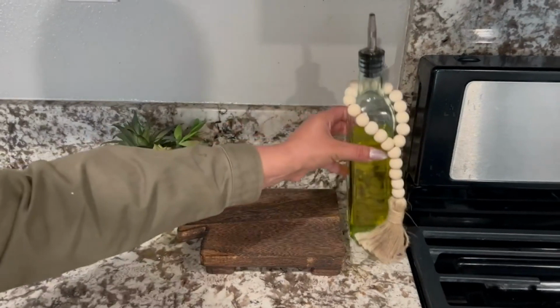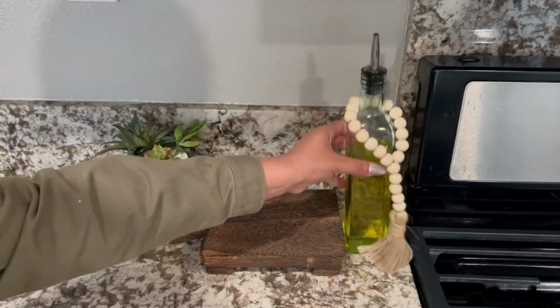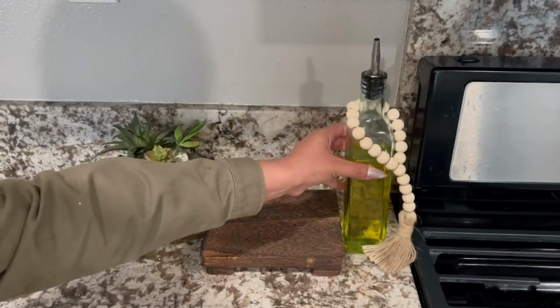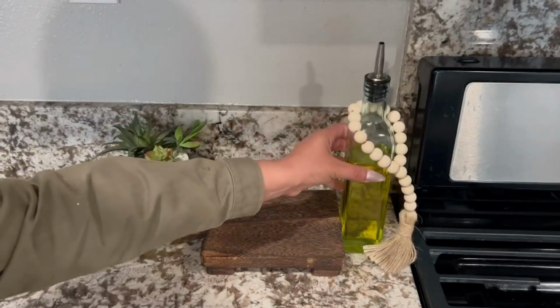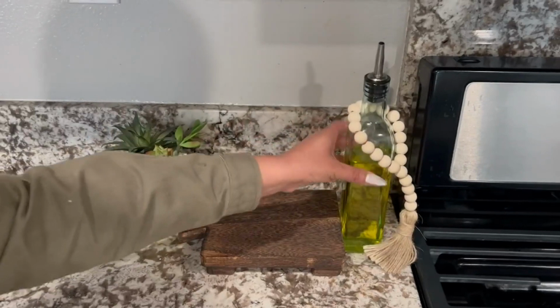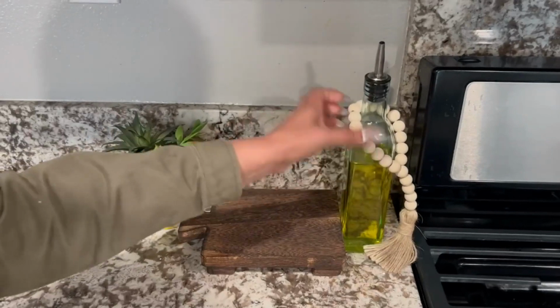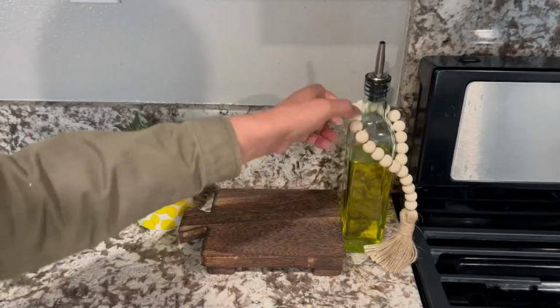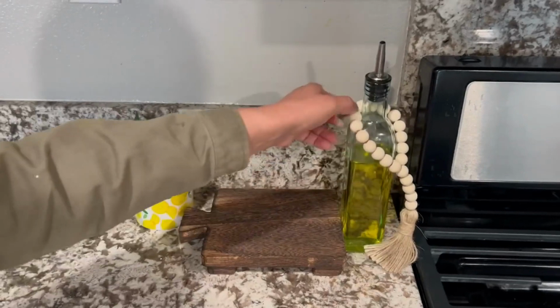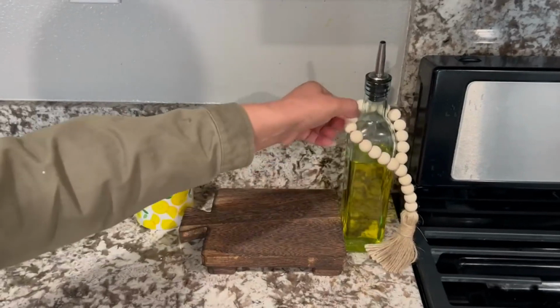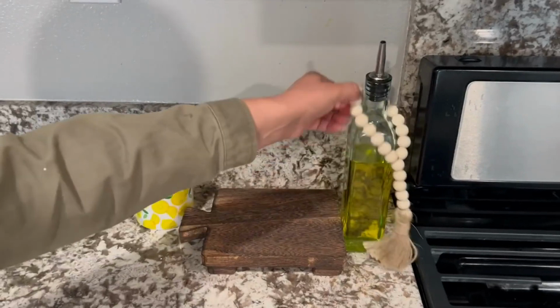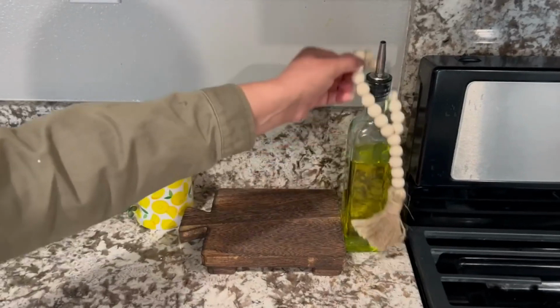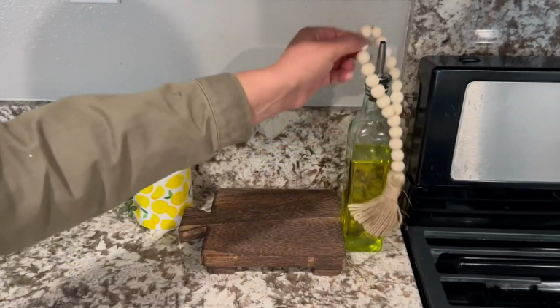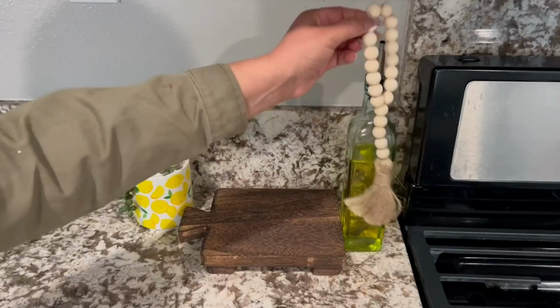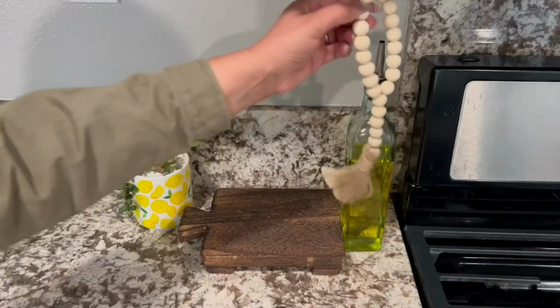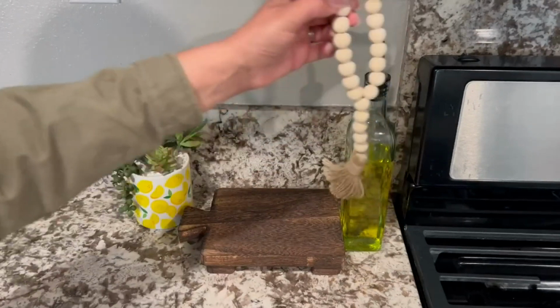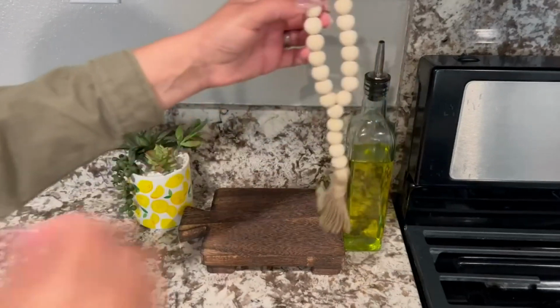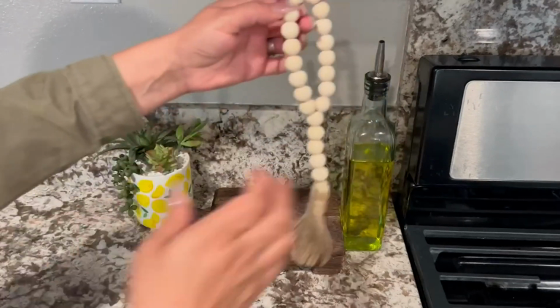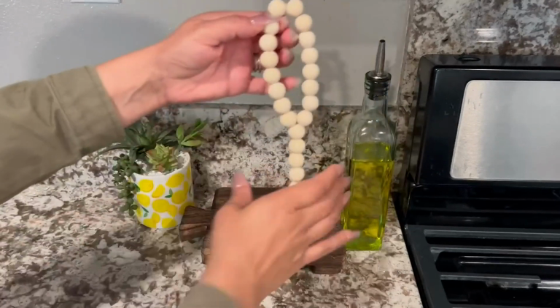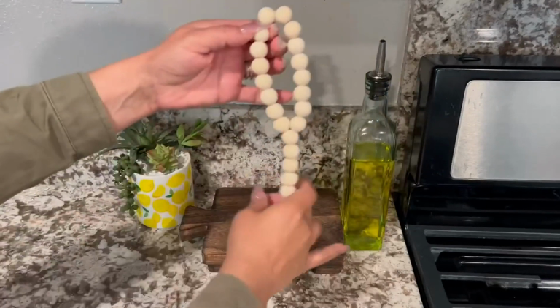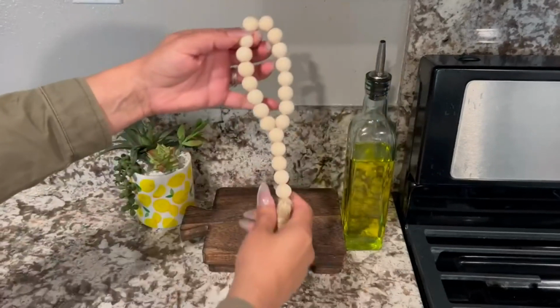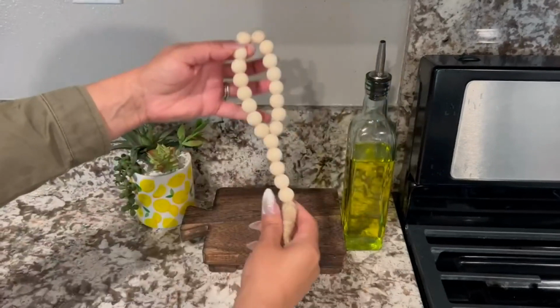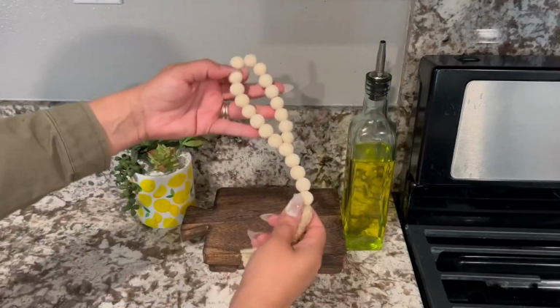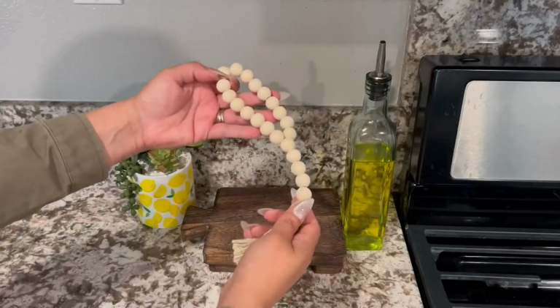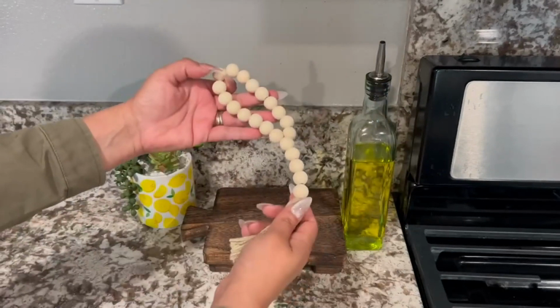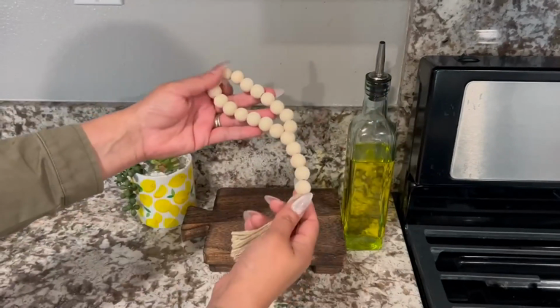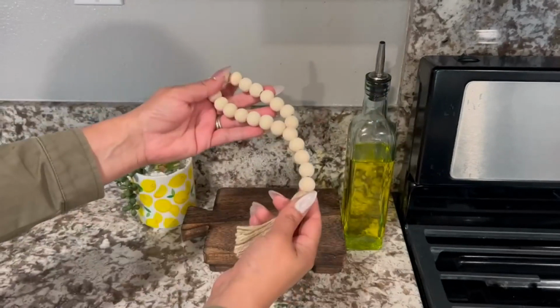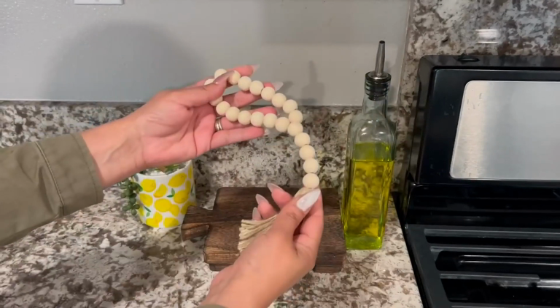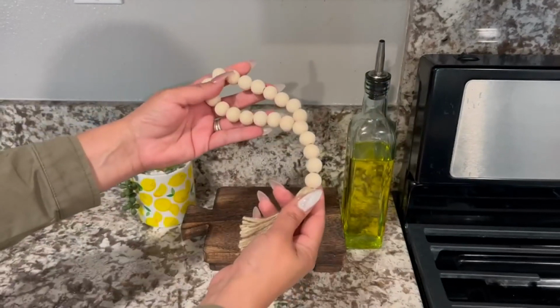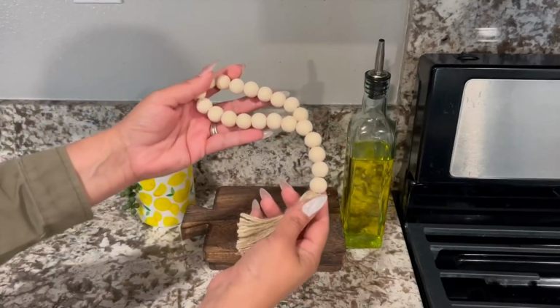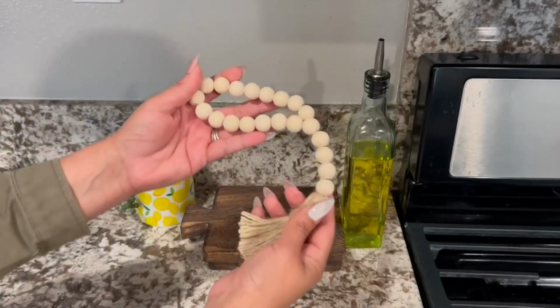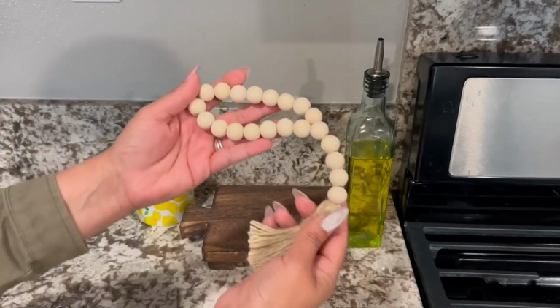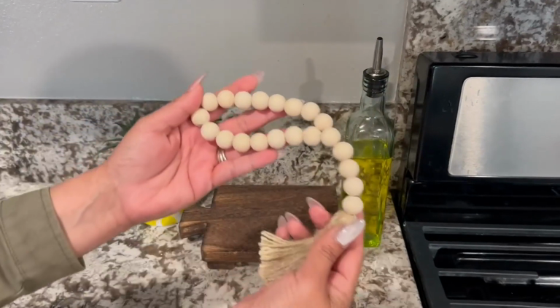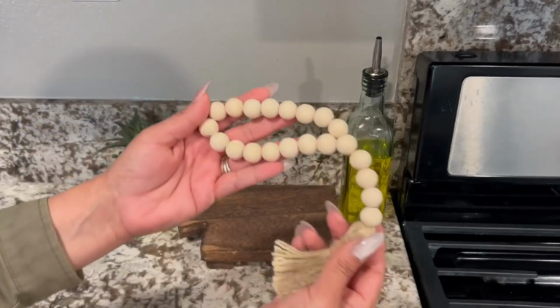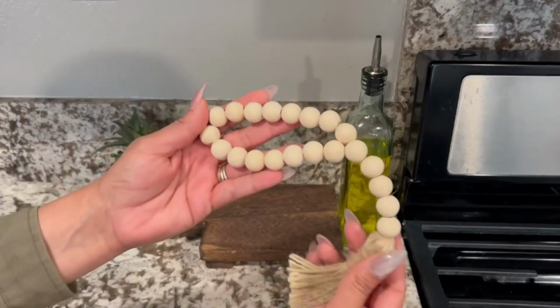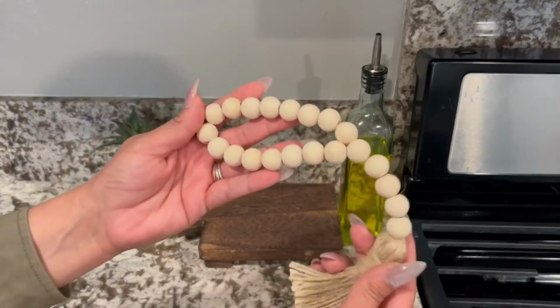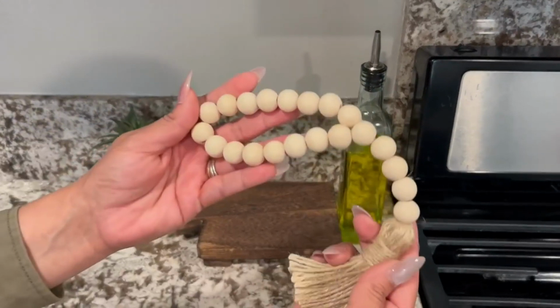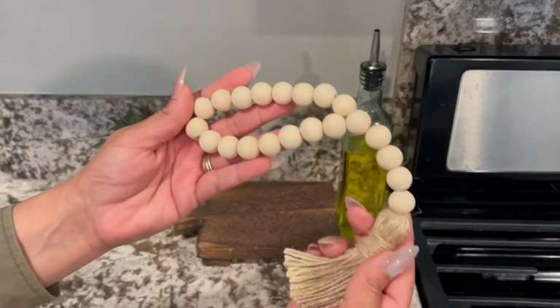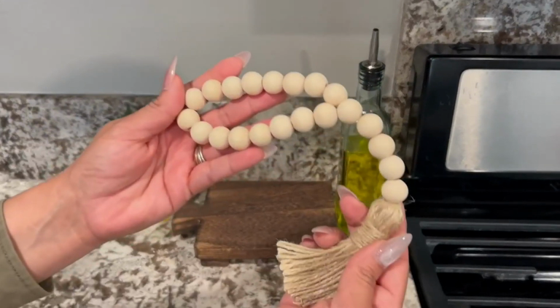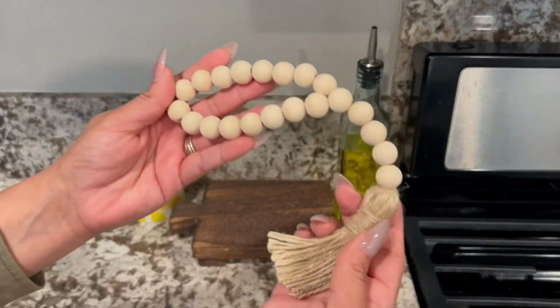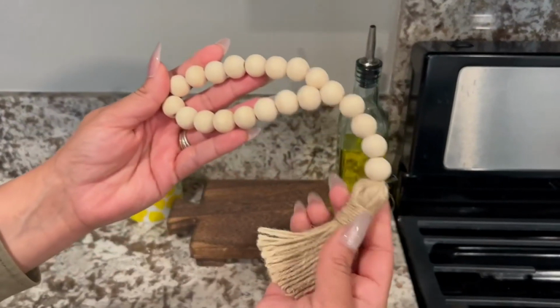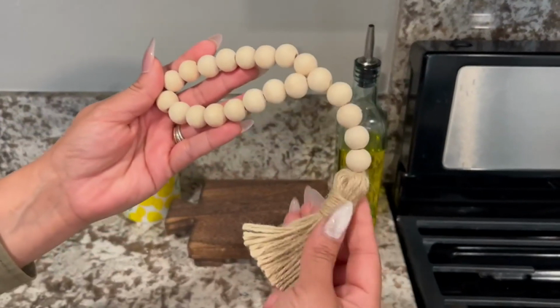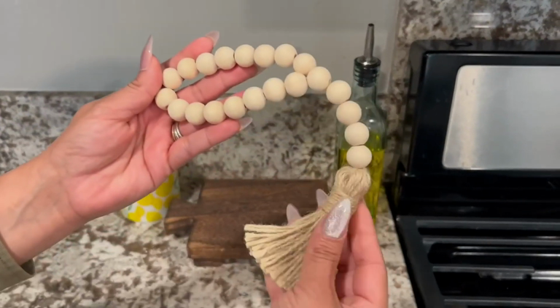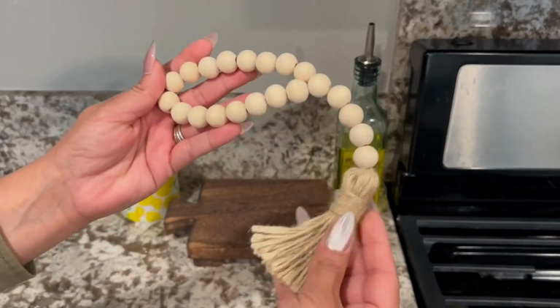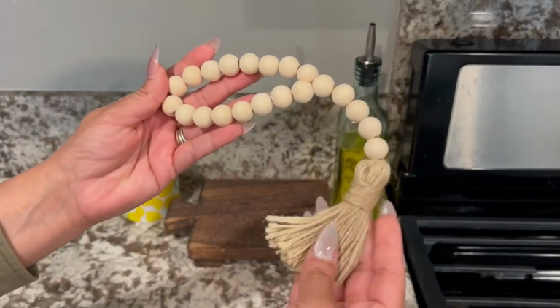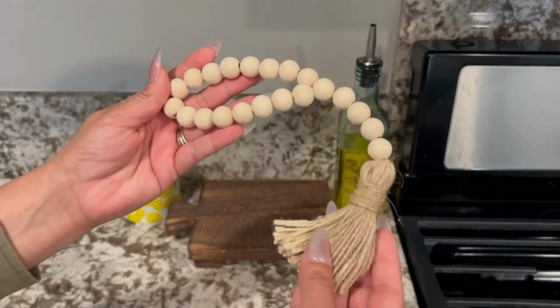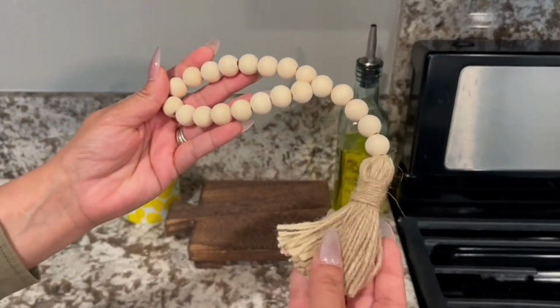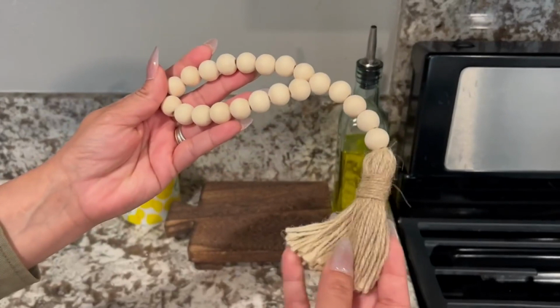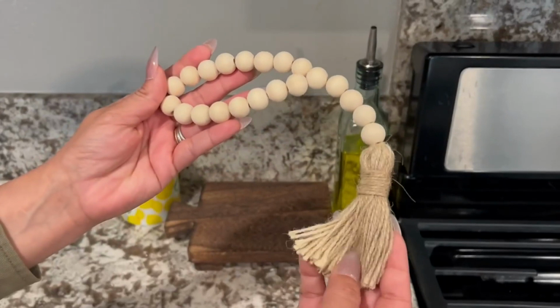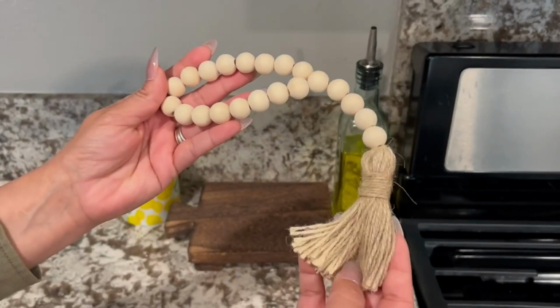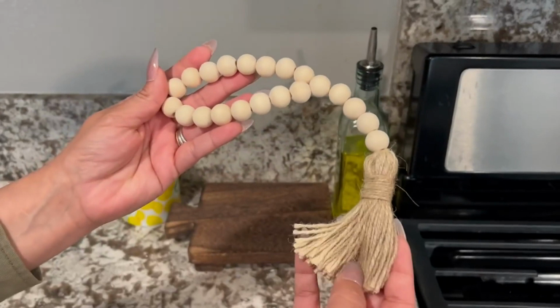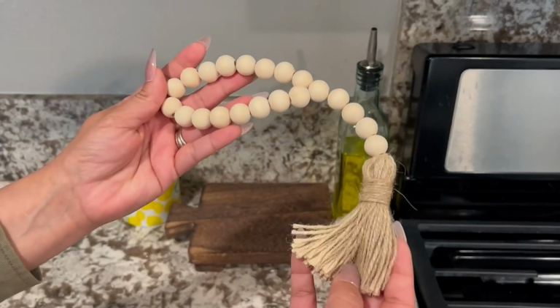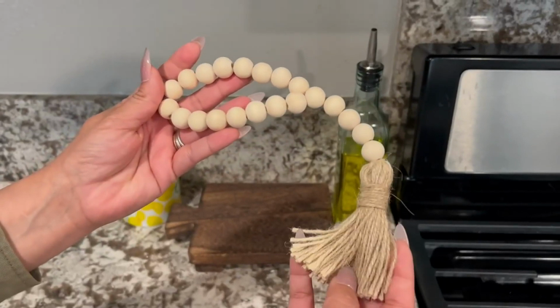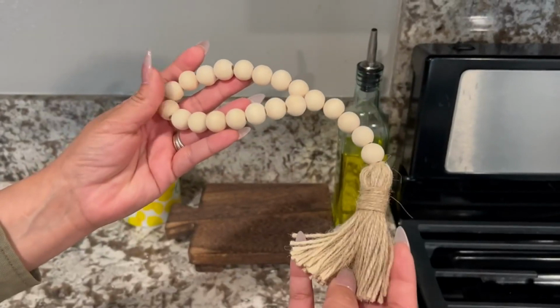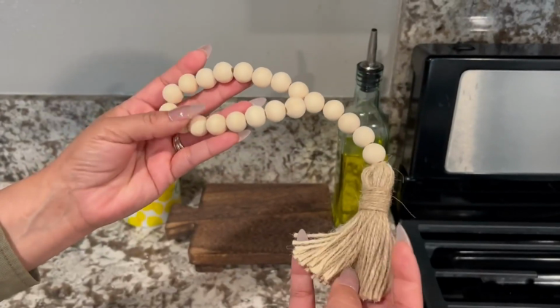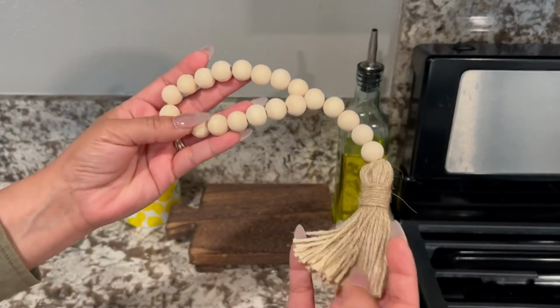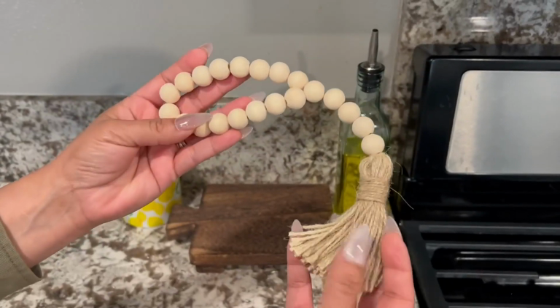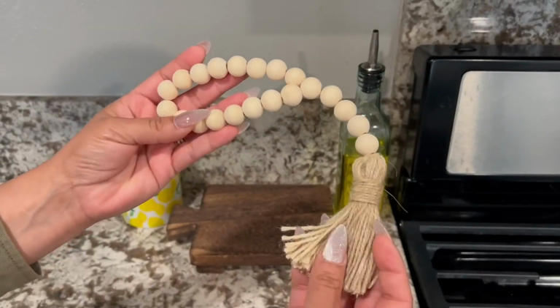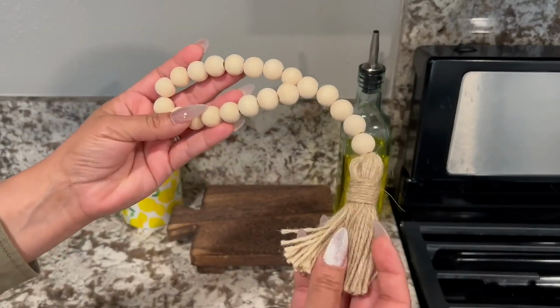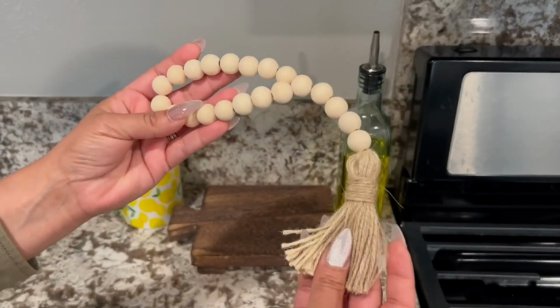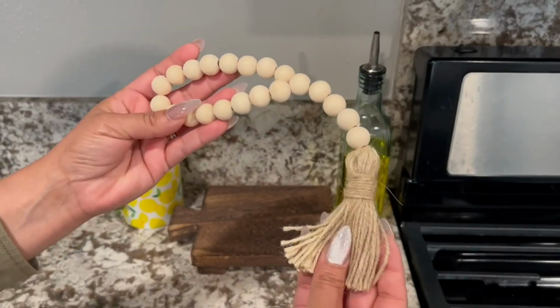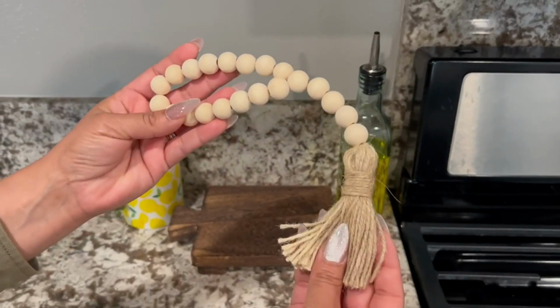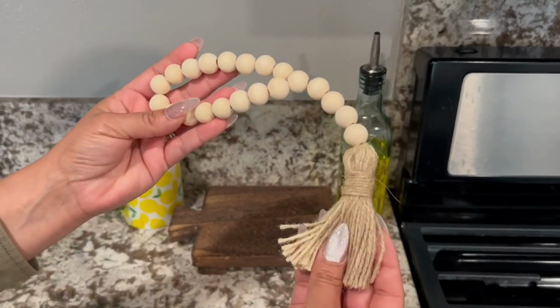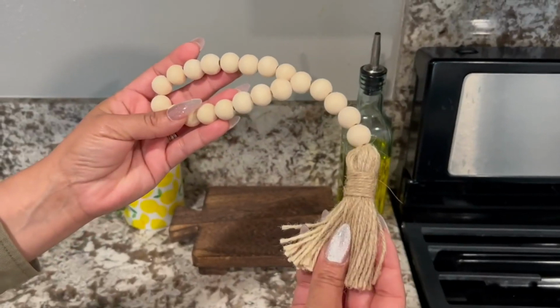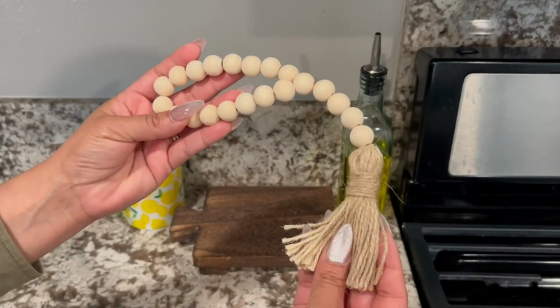Not only do you get the pedestal, but you also get this tassel of these beads. Look at how beautiful this is. All handmade.